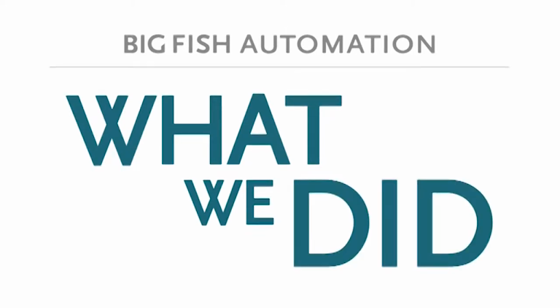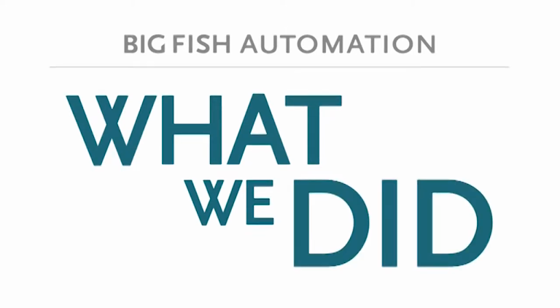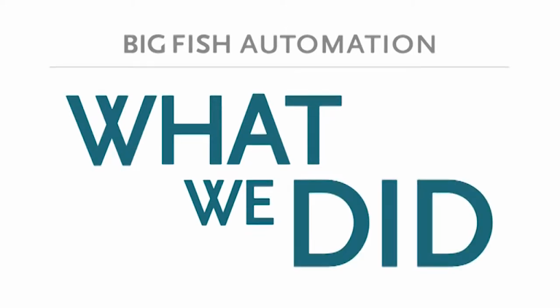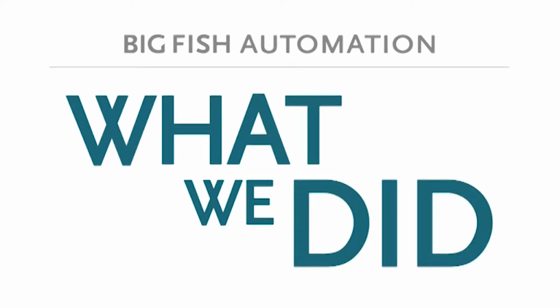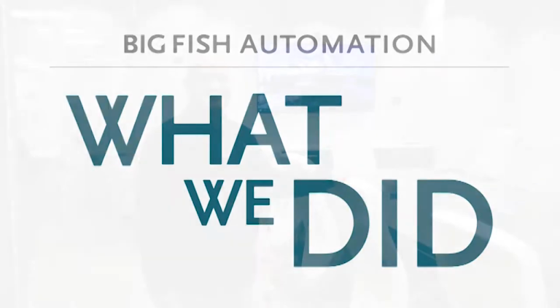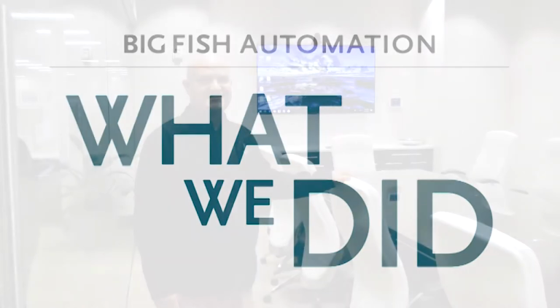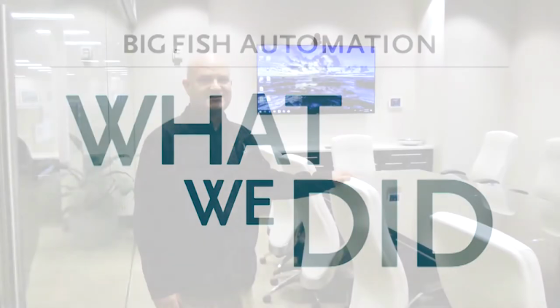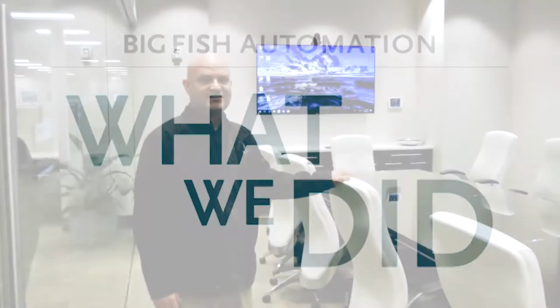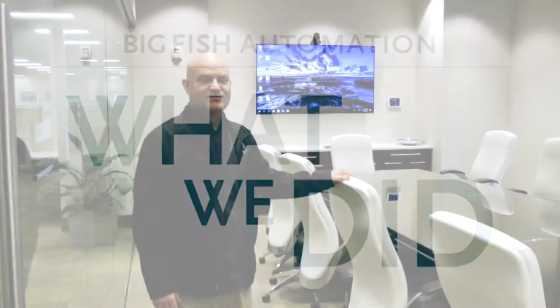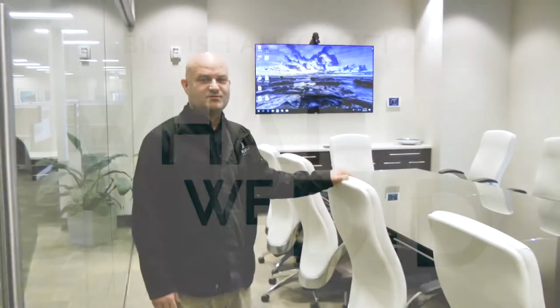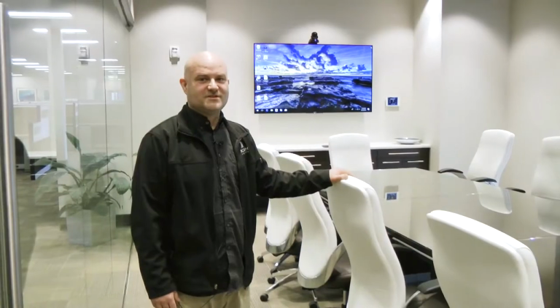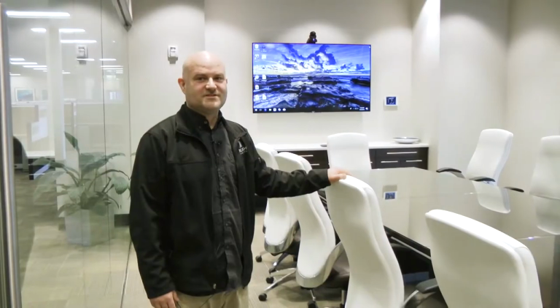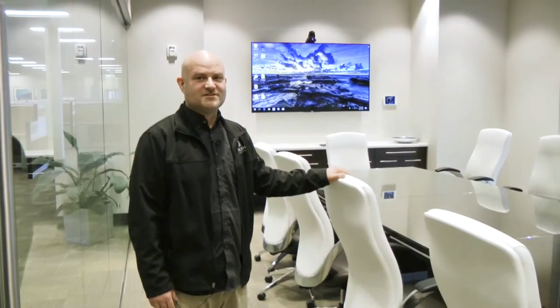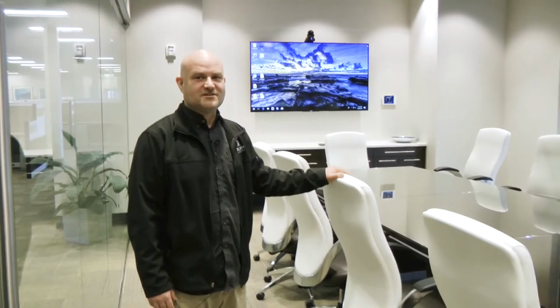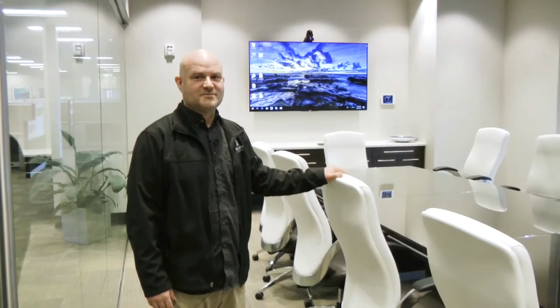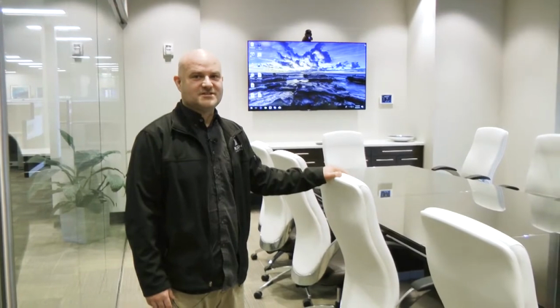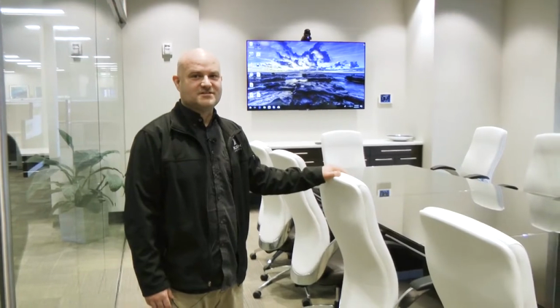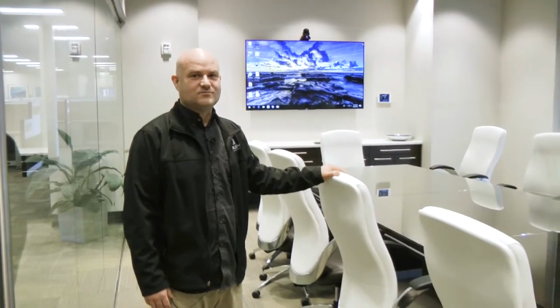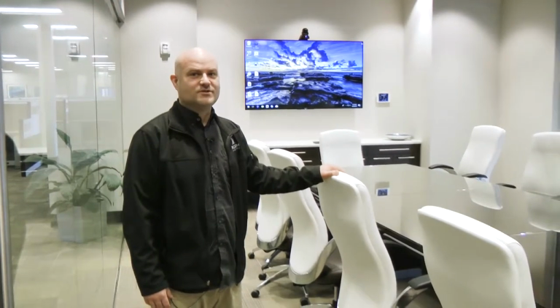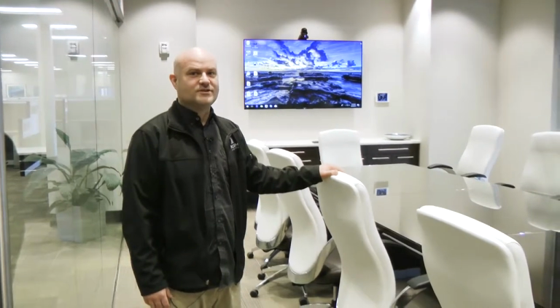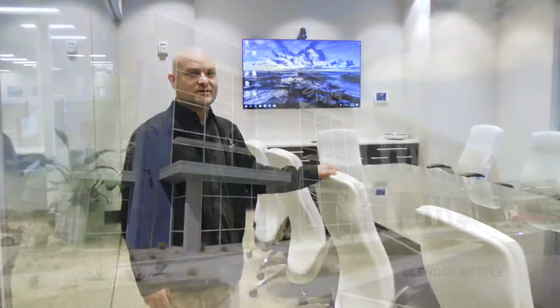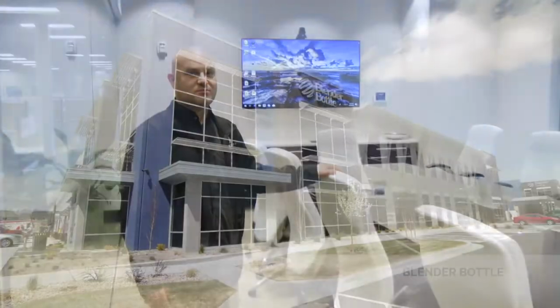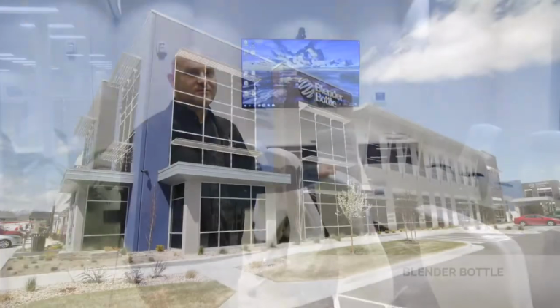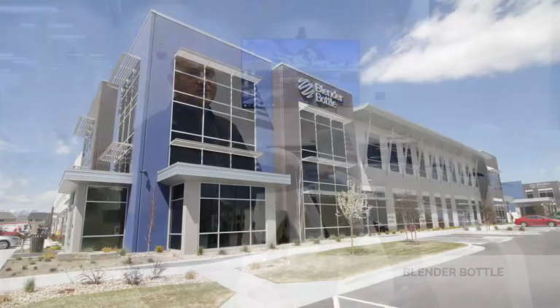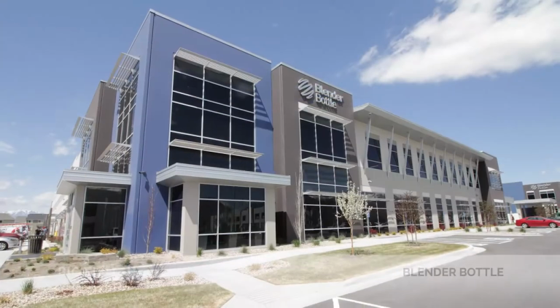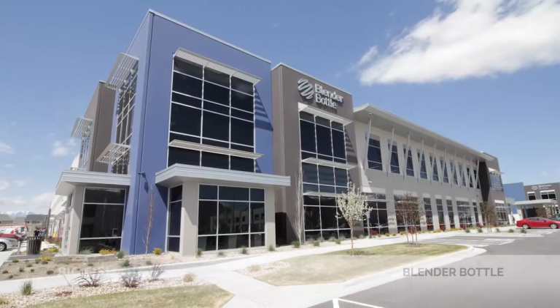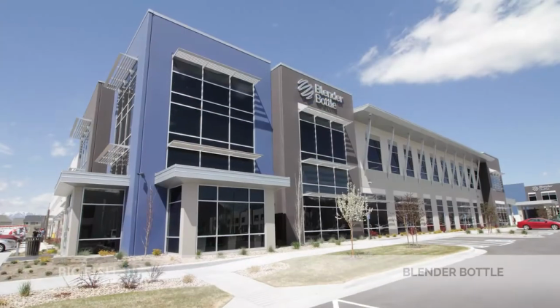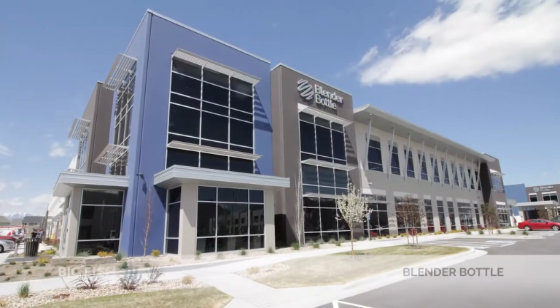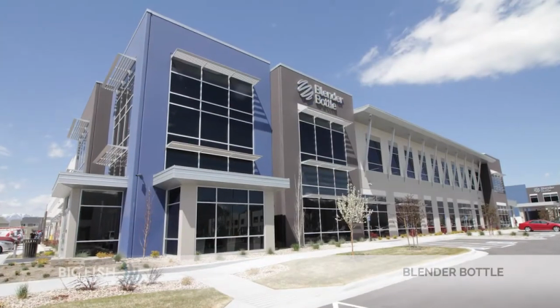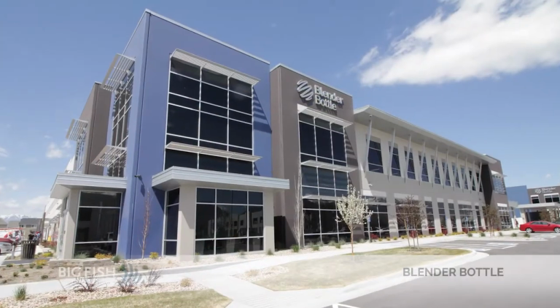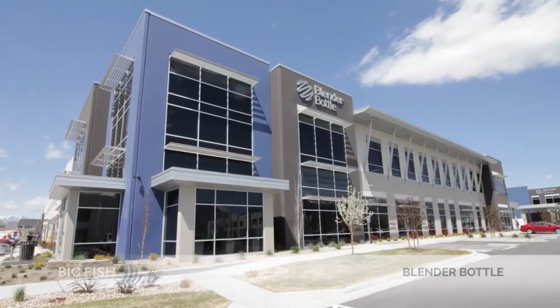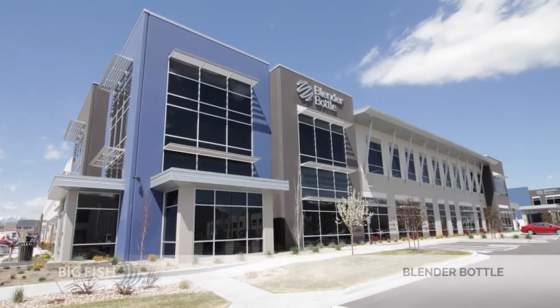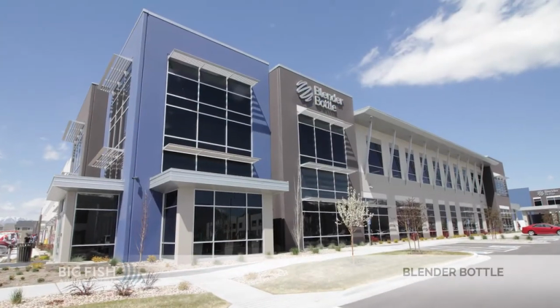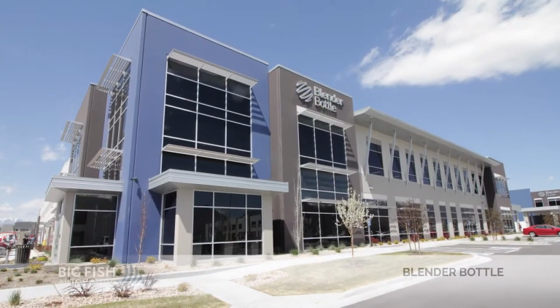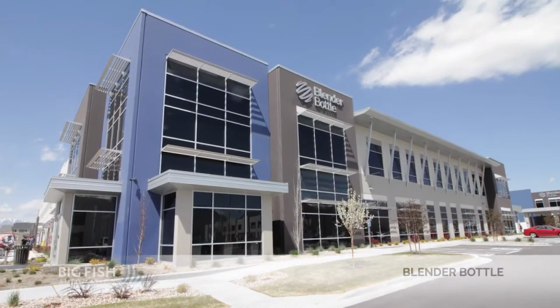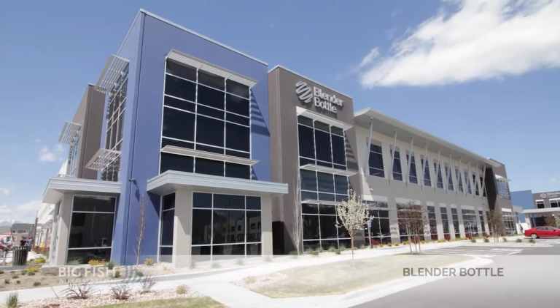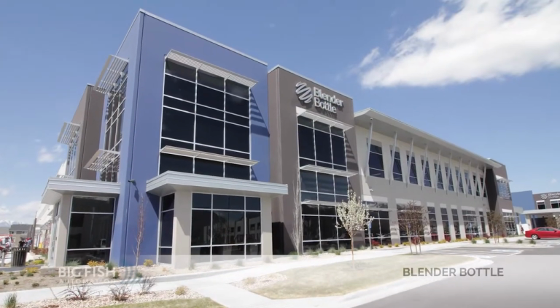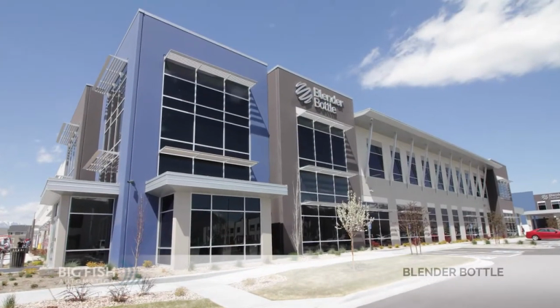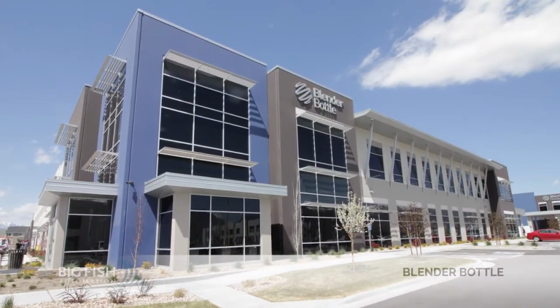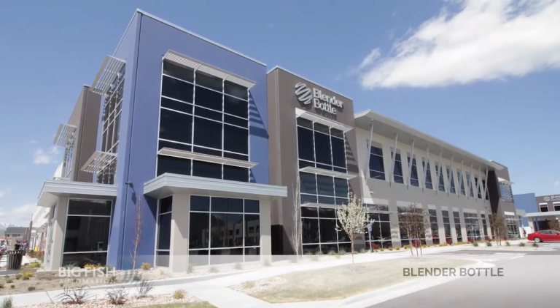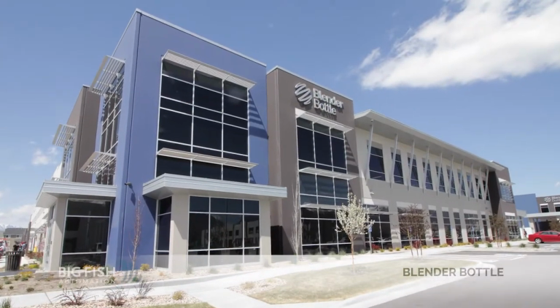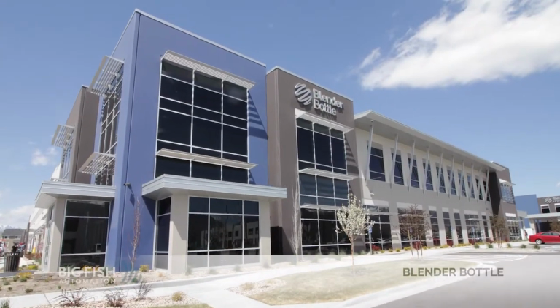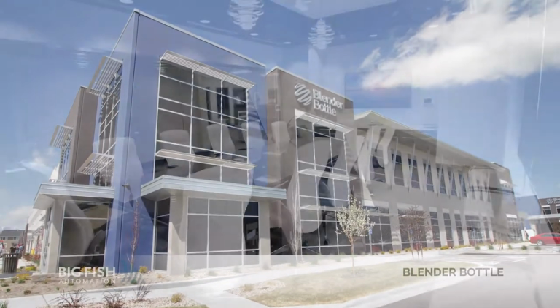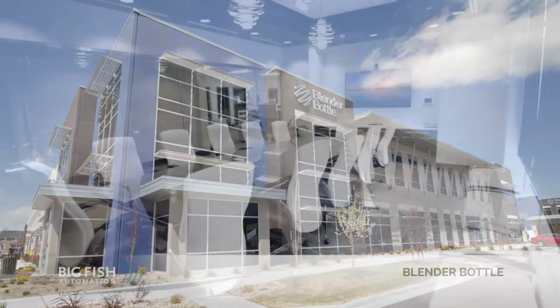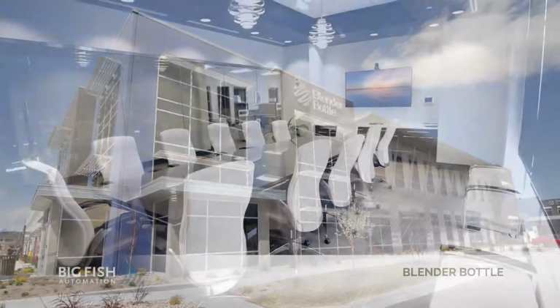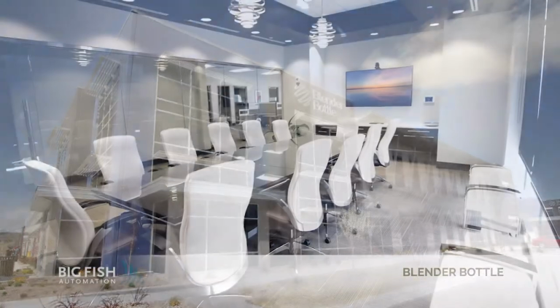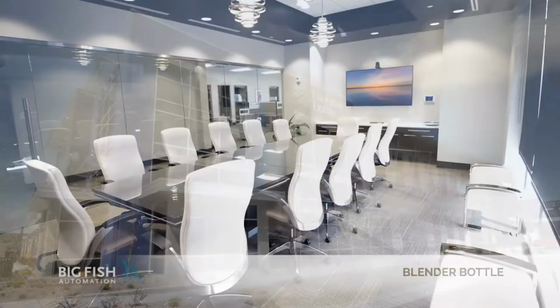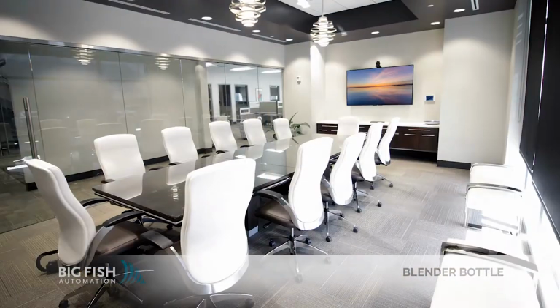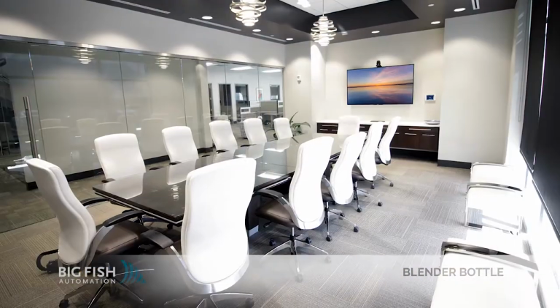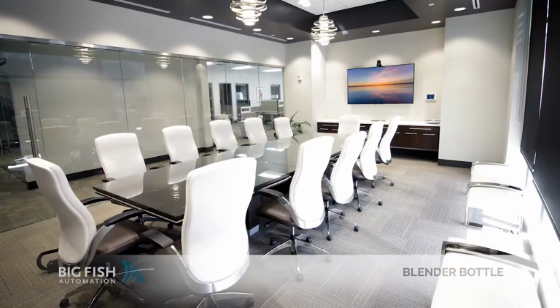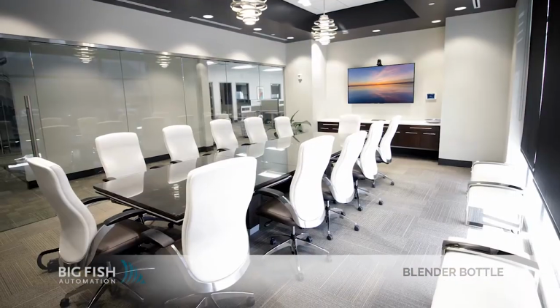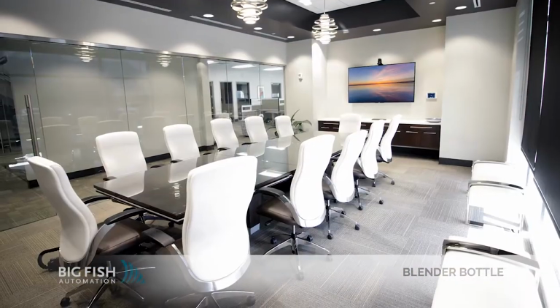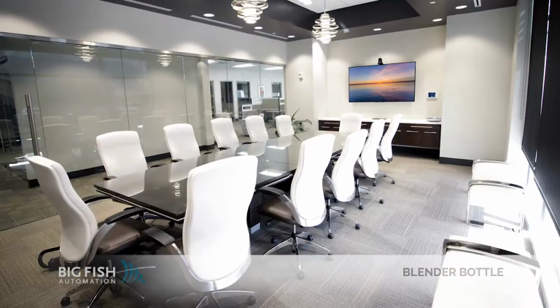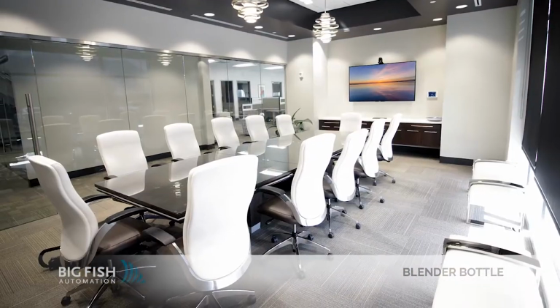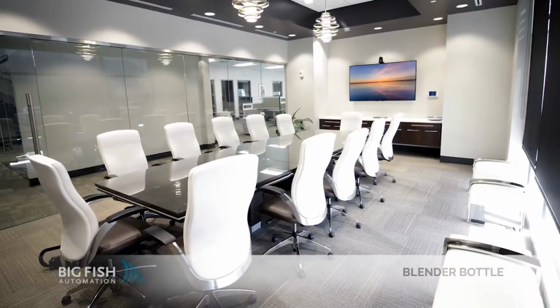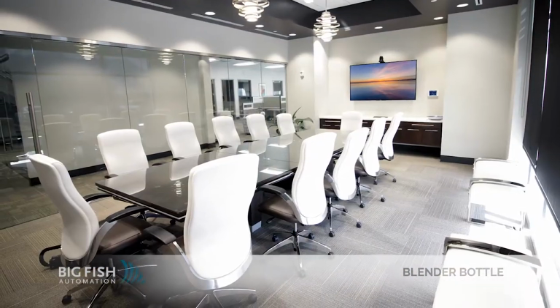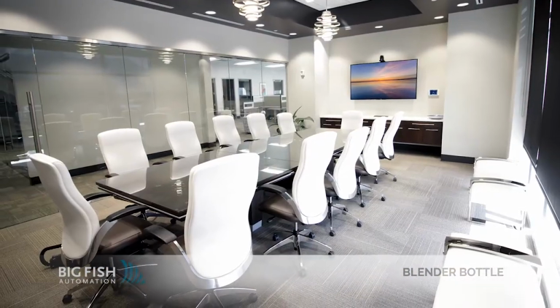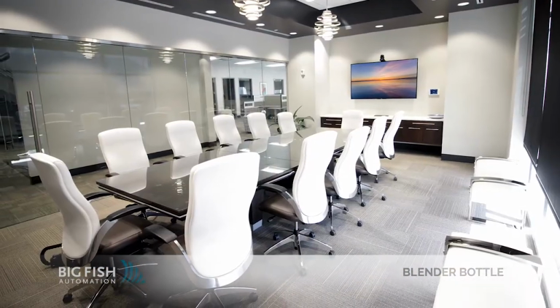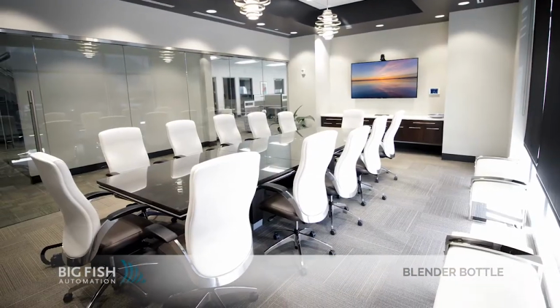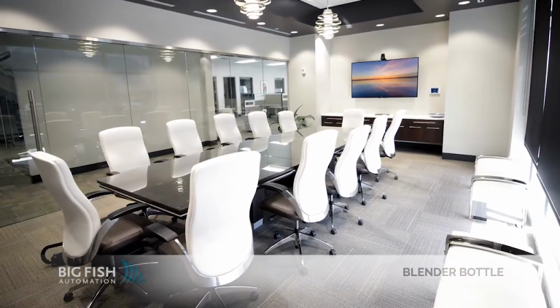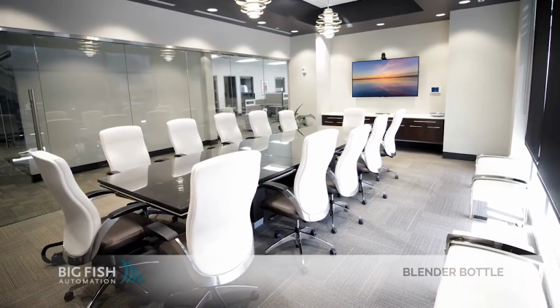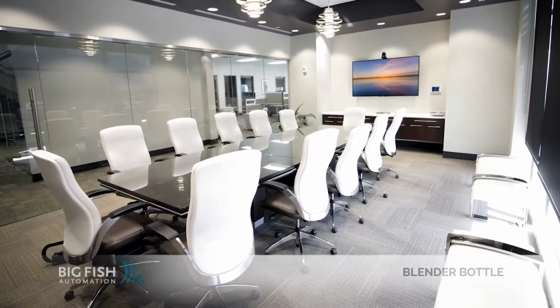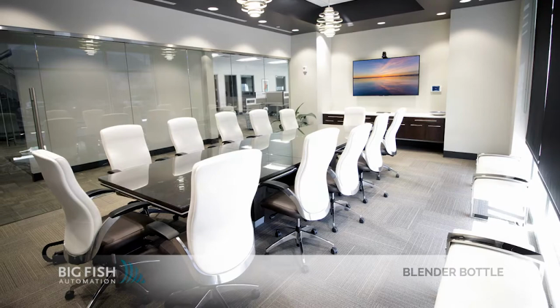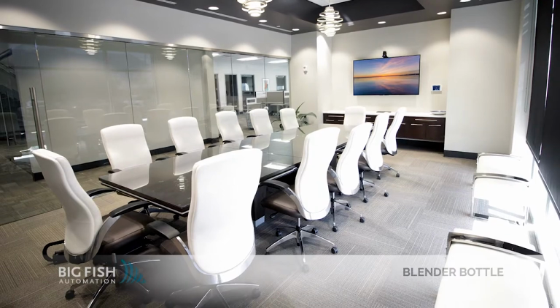Hi, this is Giff with Big Fish Automation. We're here at Blender Bottle in one of their really cool conference rooms with a lot of neat technology that we put in.